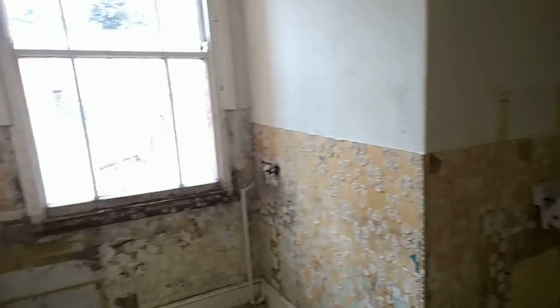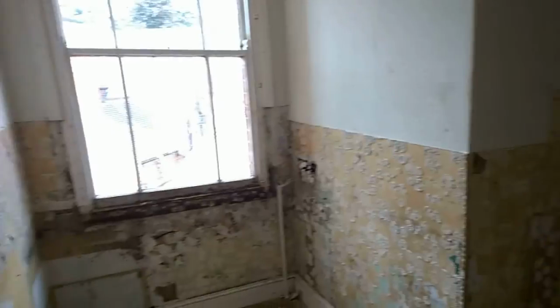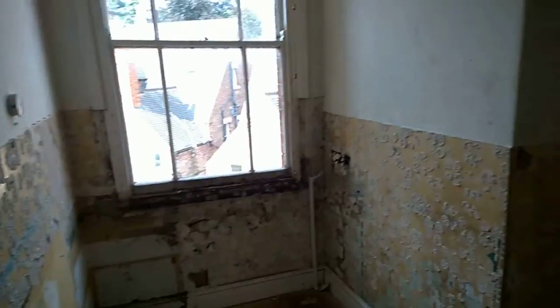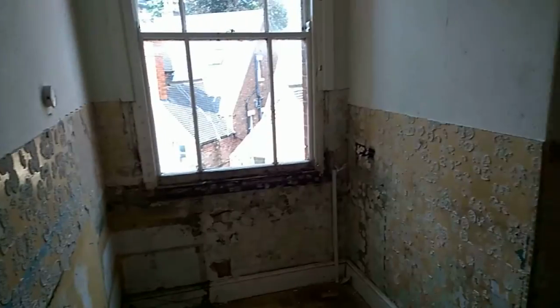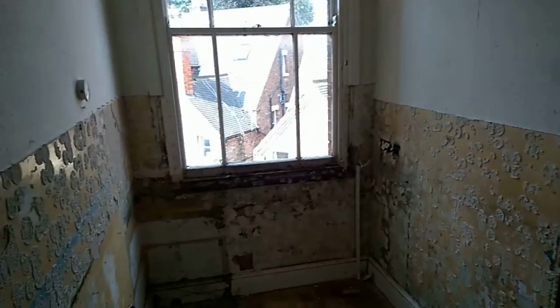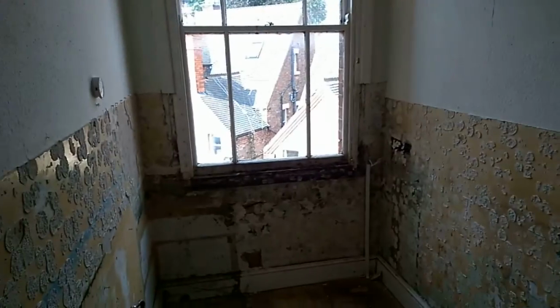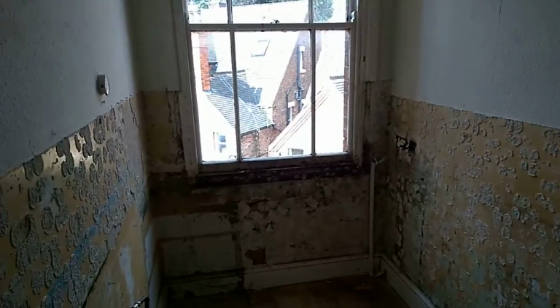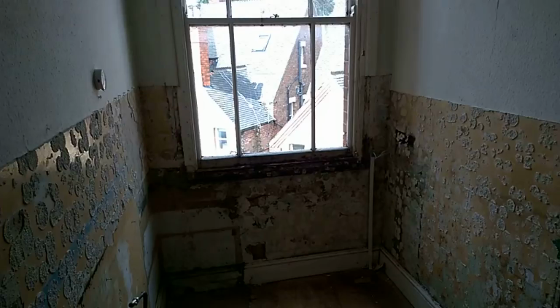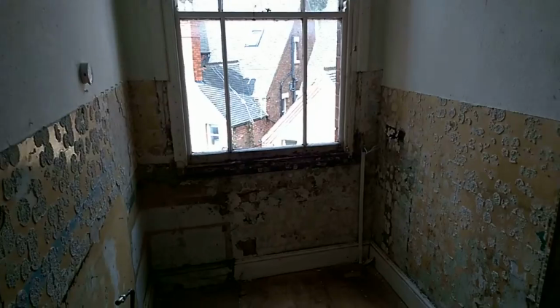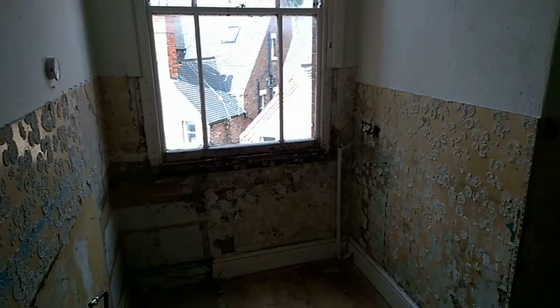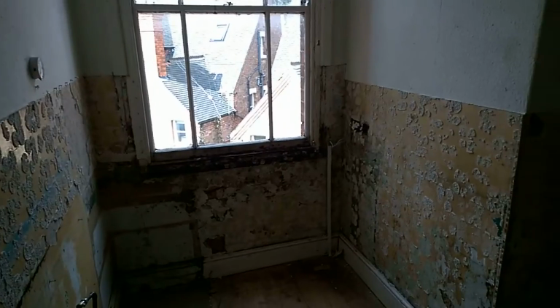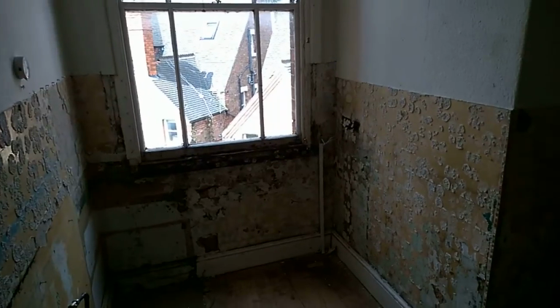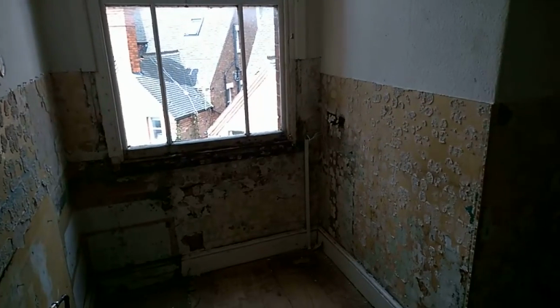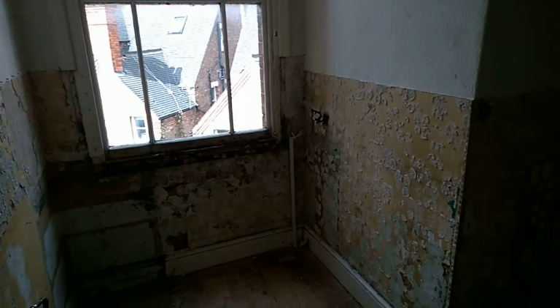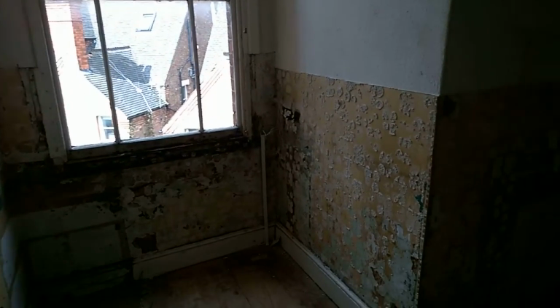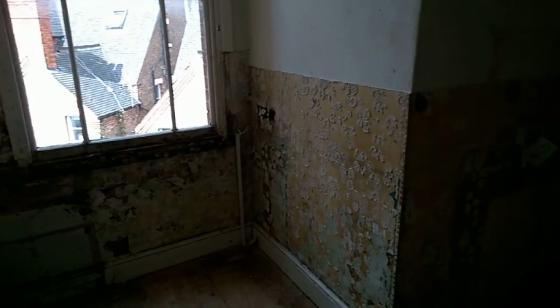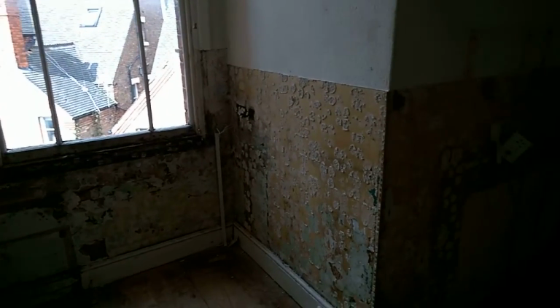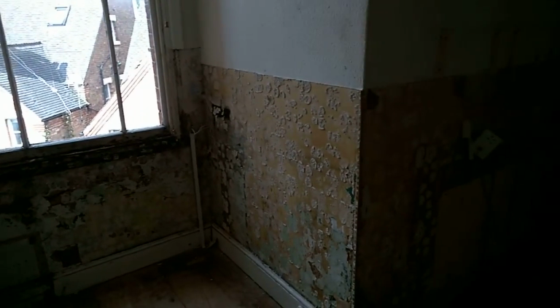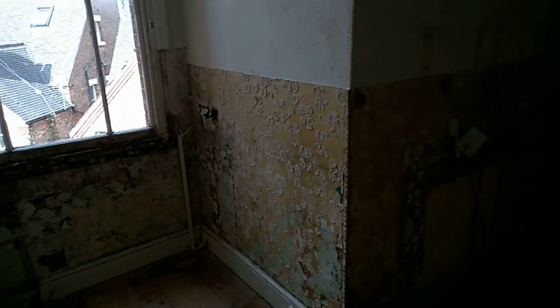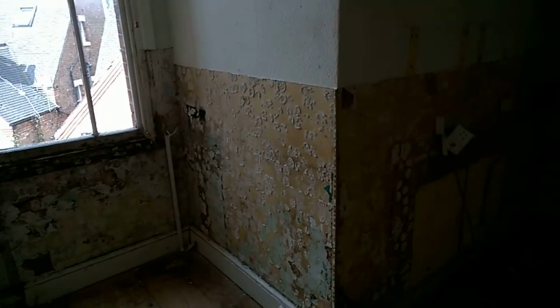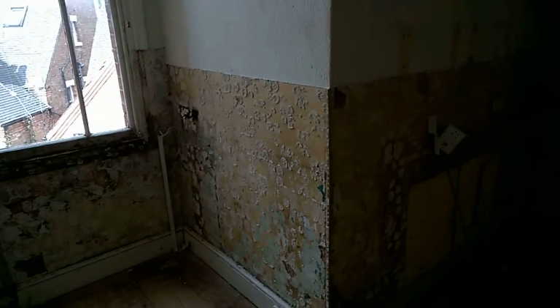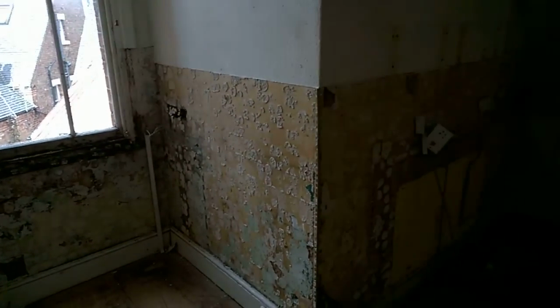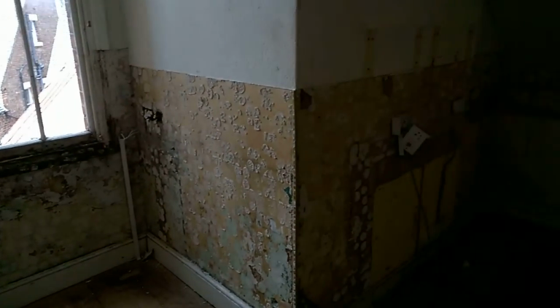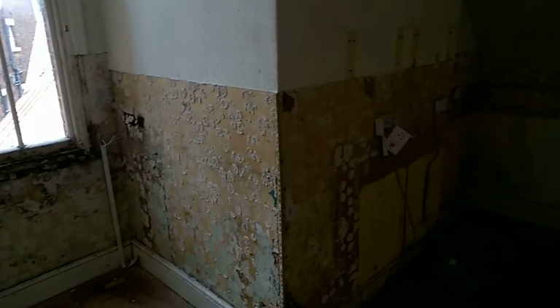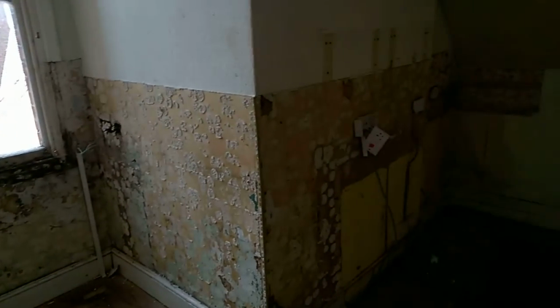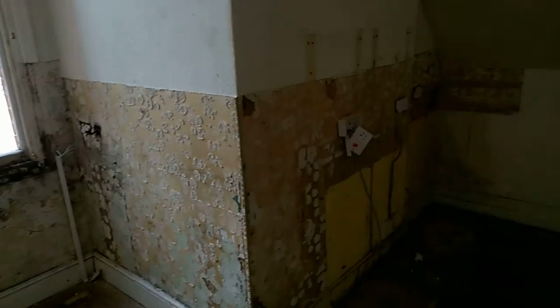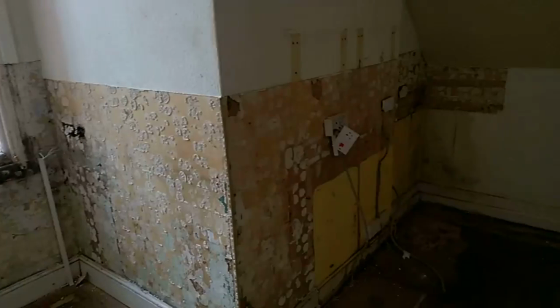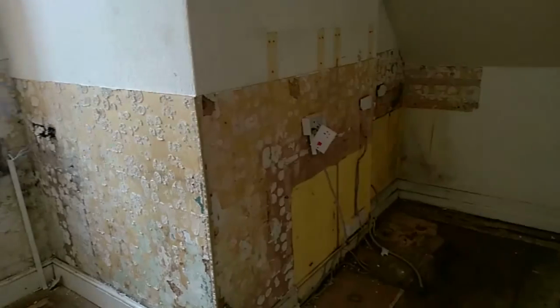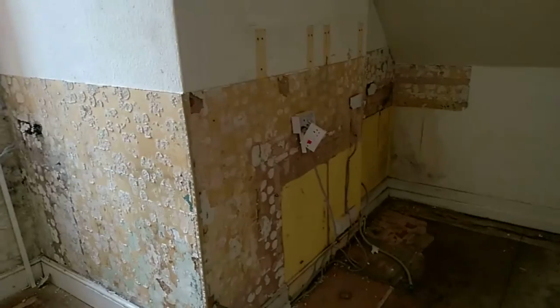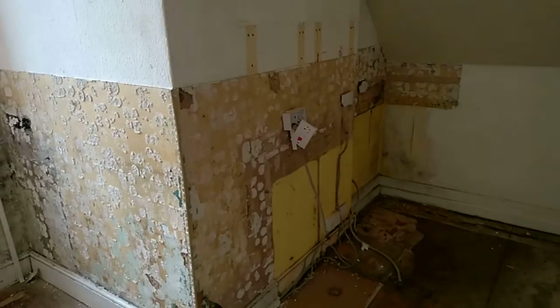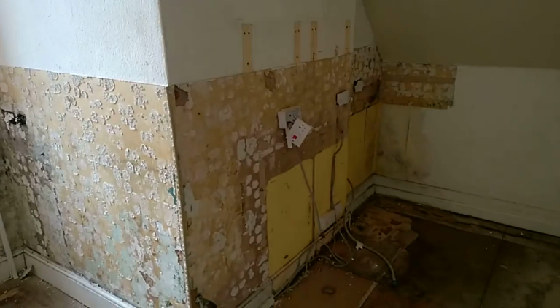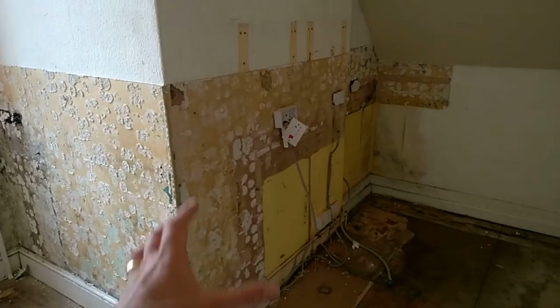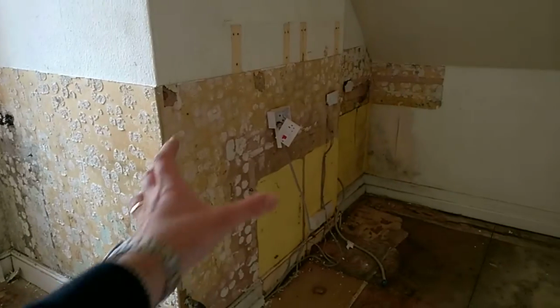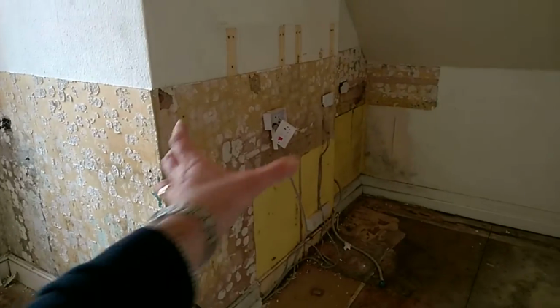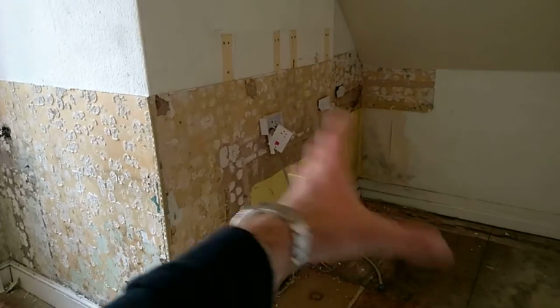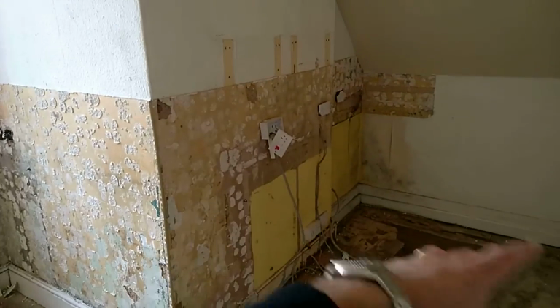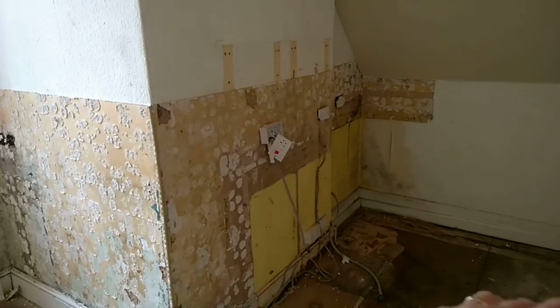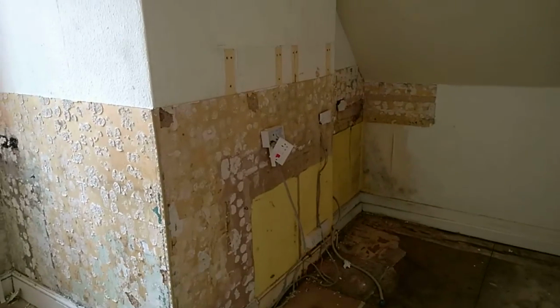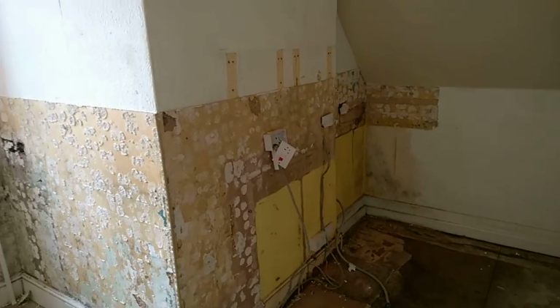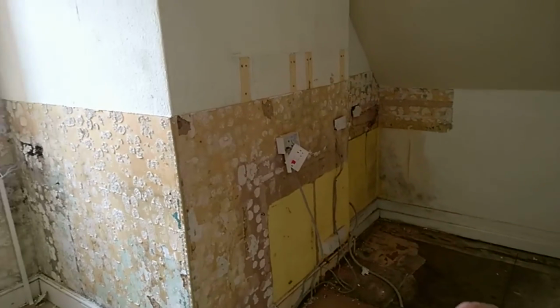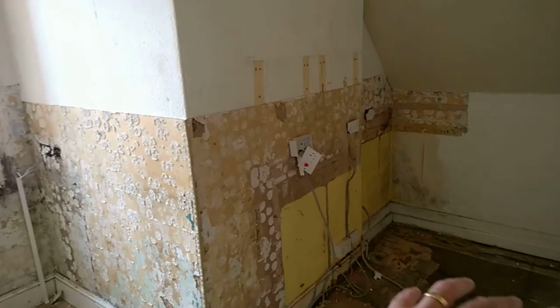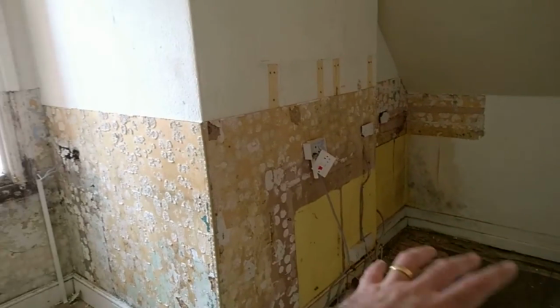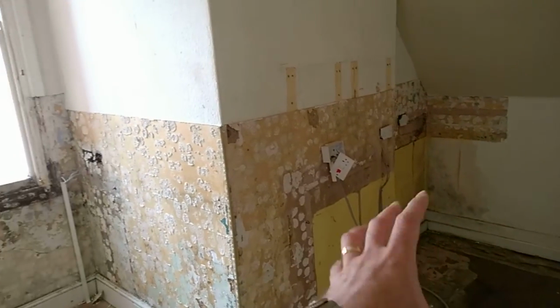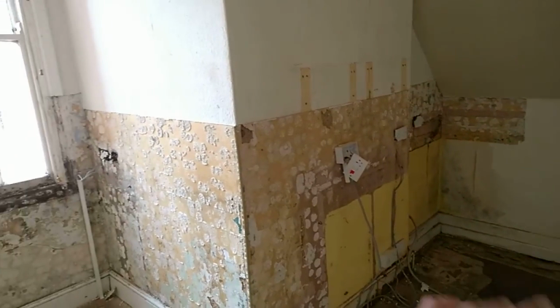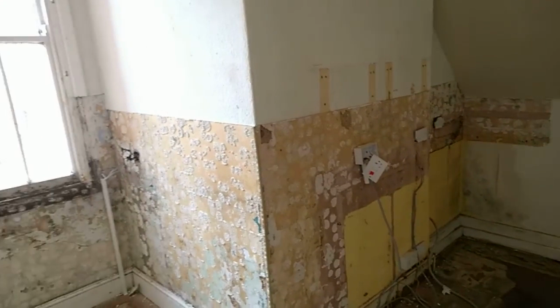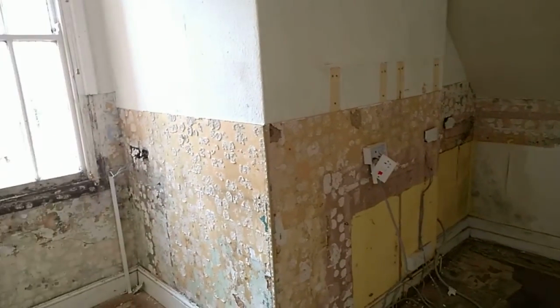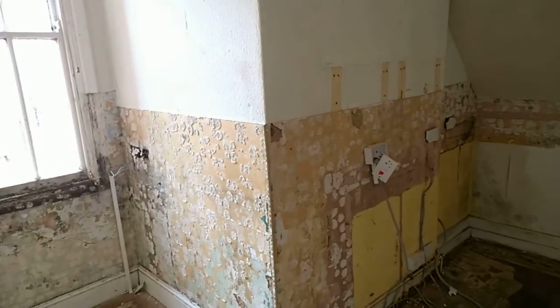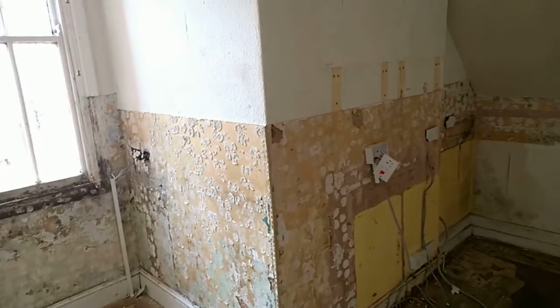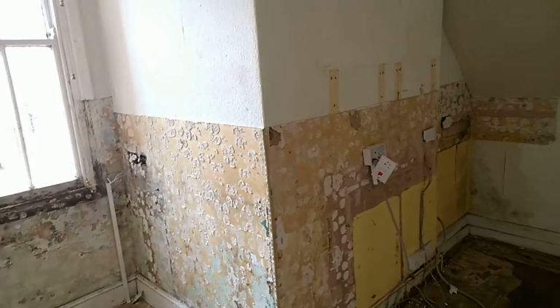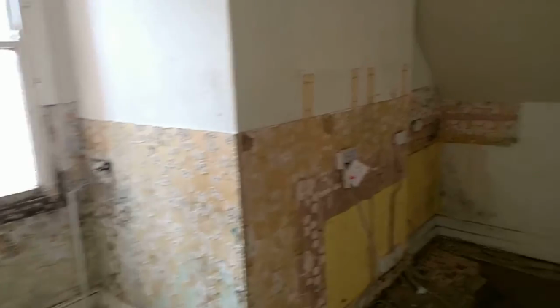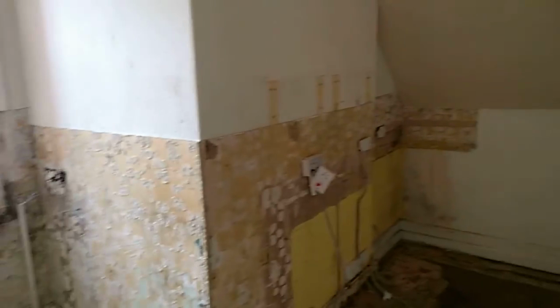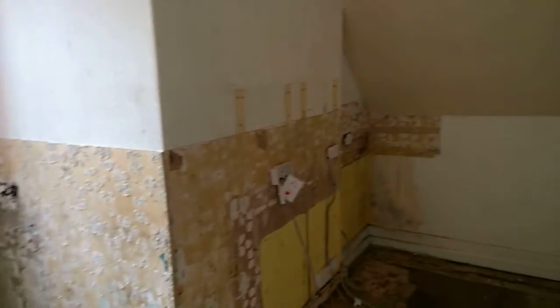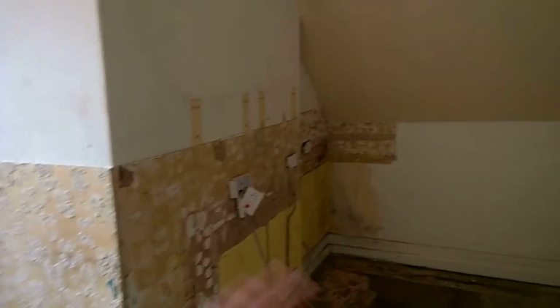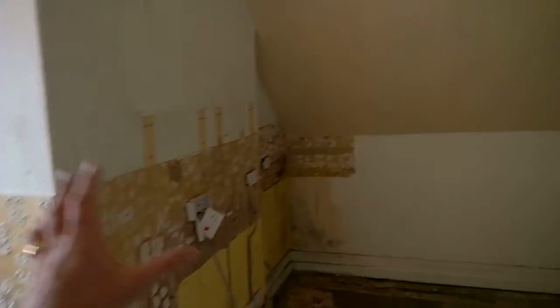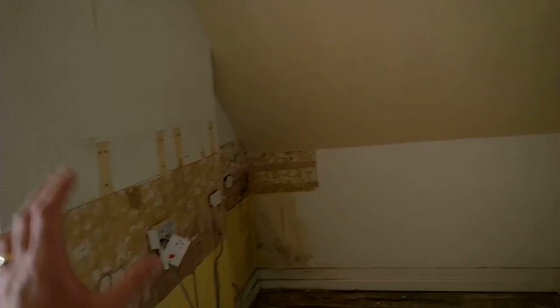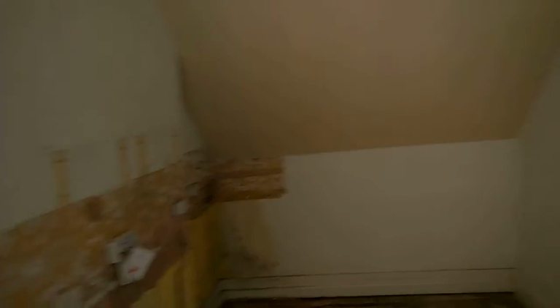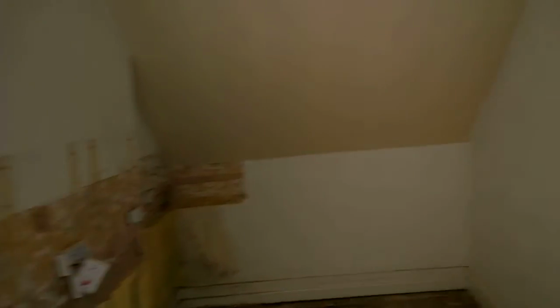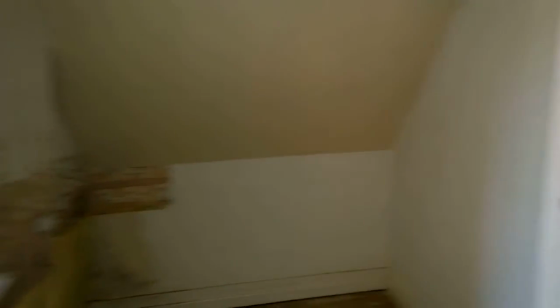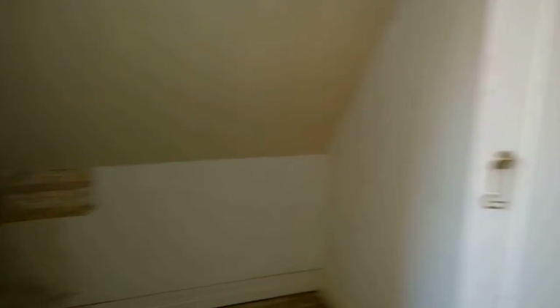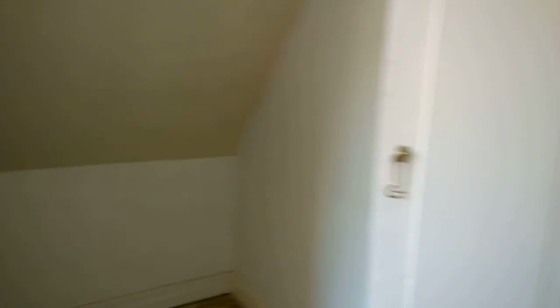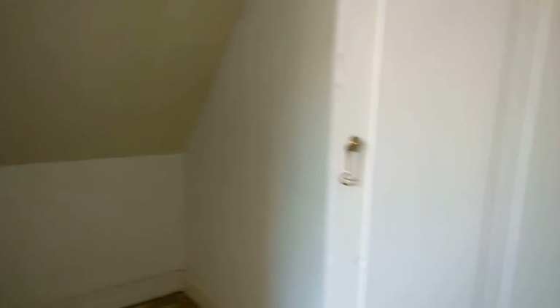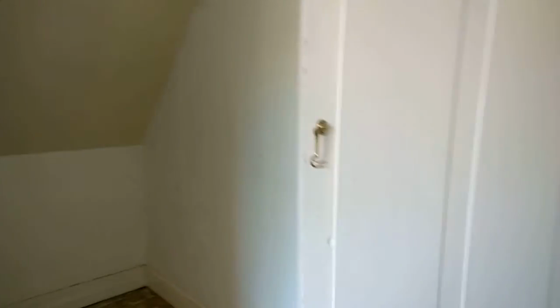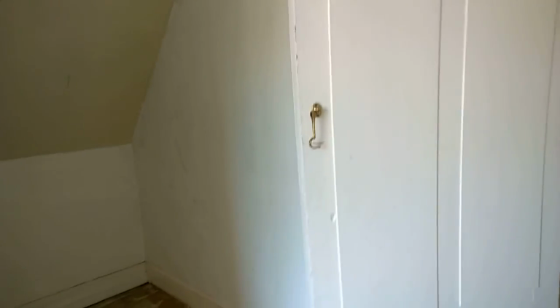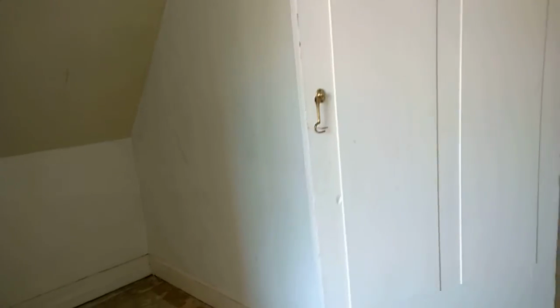This was an old kitchen. All the electricity is switched off, all the water is switched off. We're going to refeed everything from new.